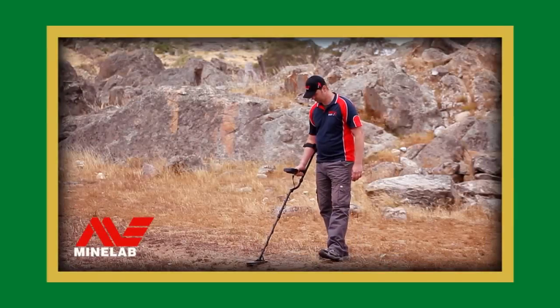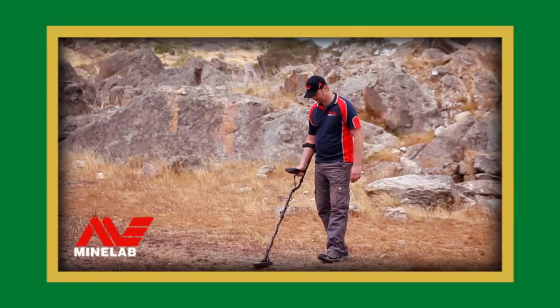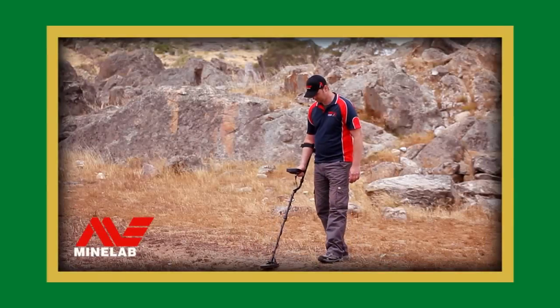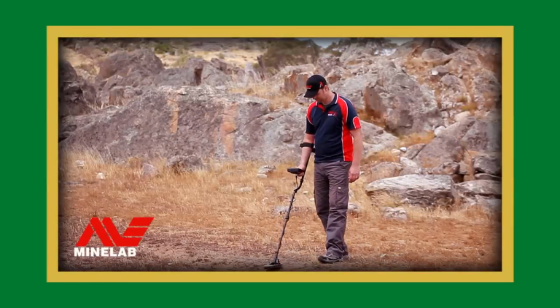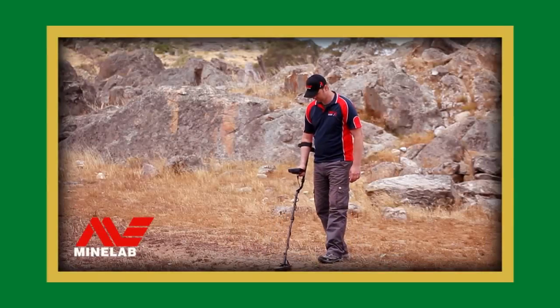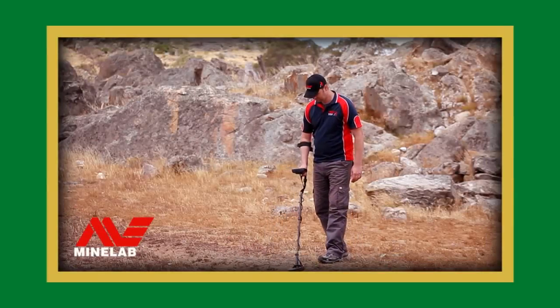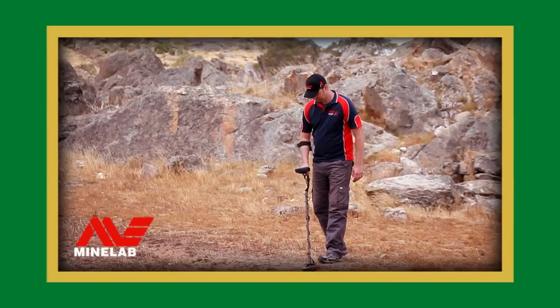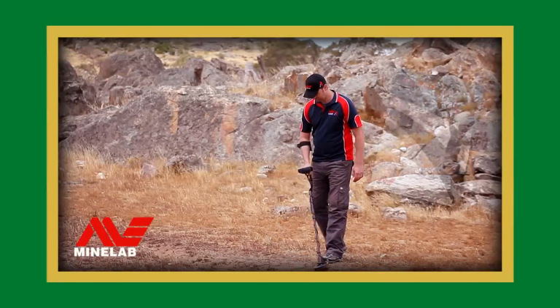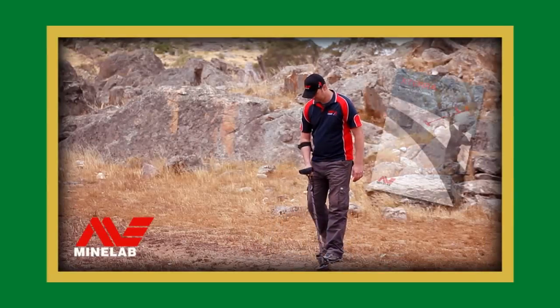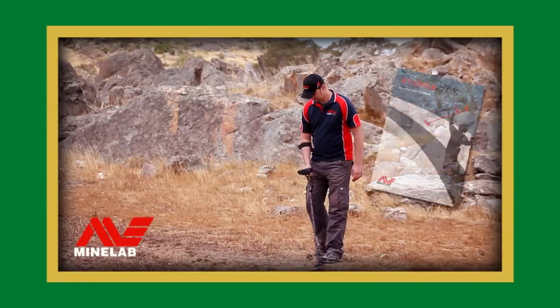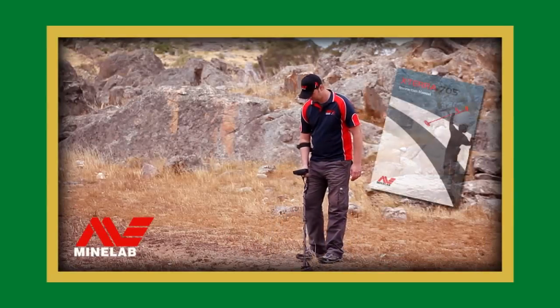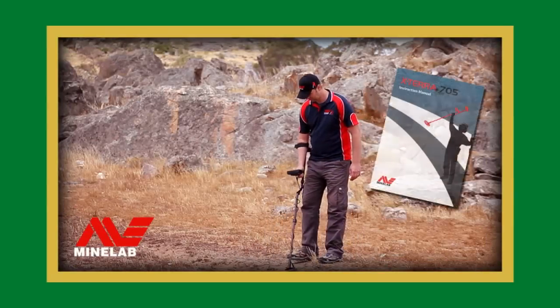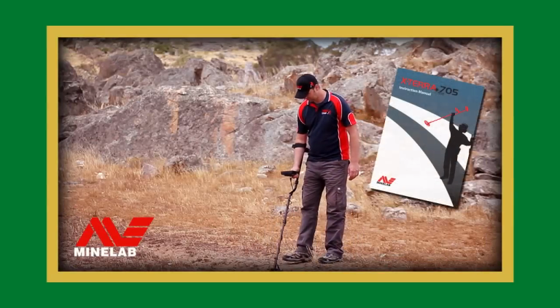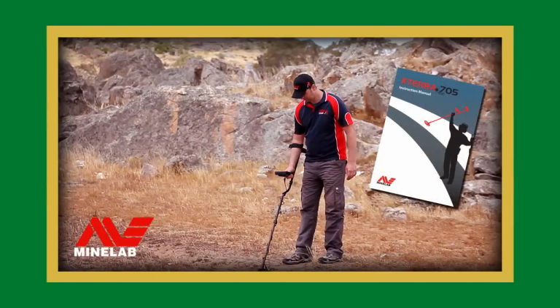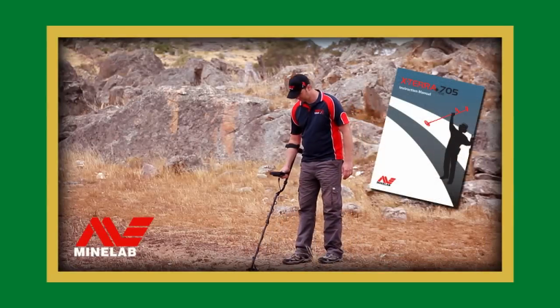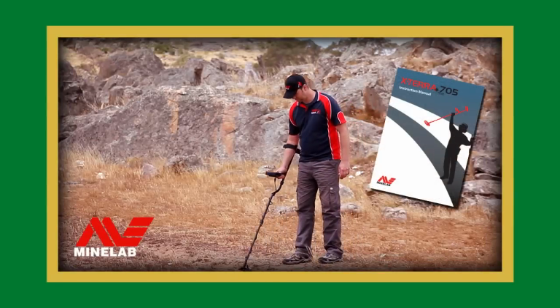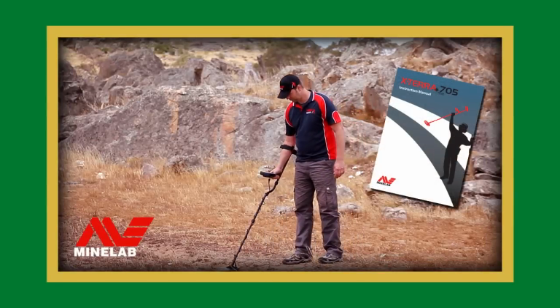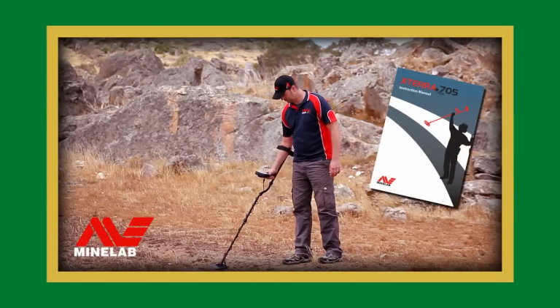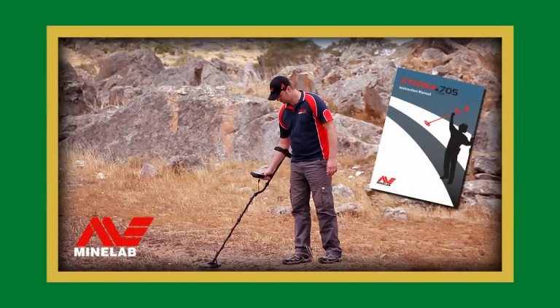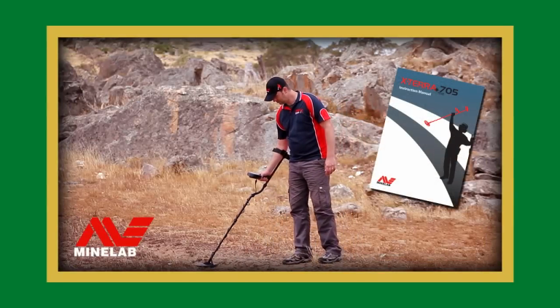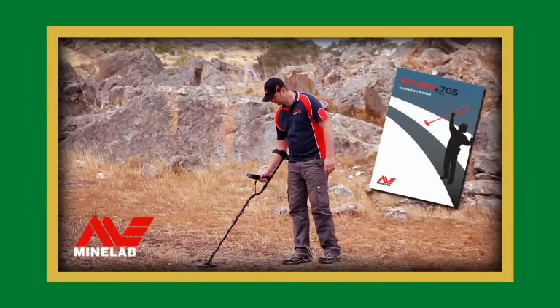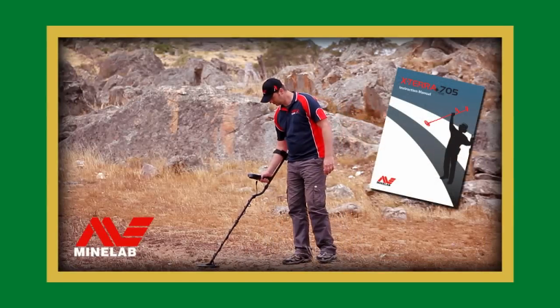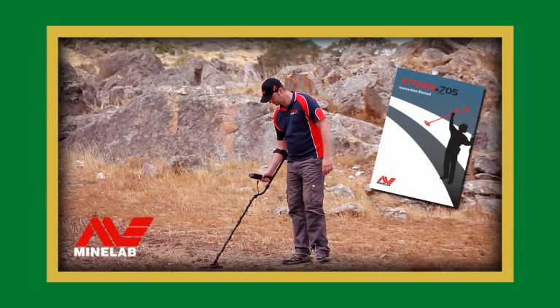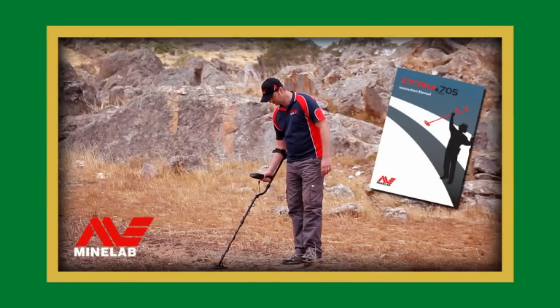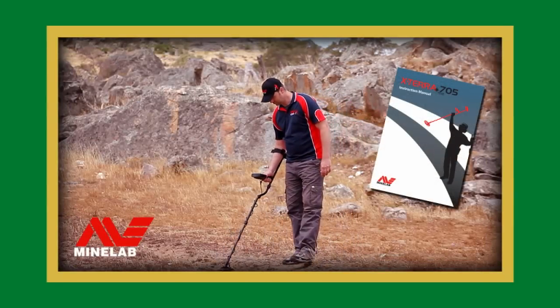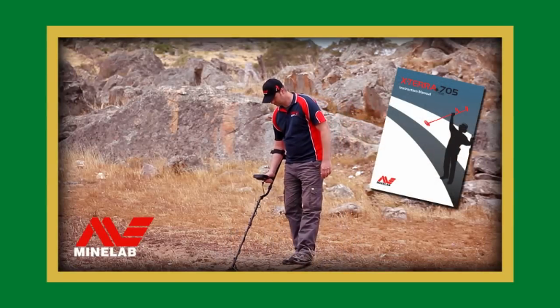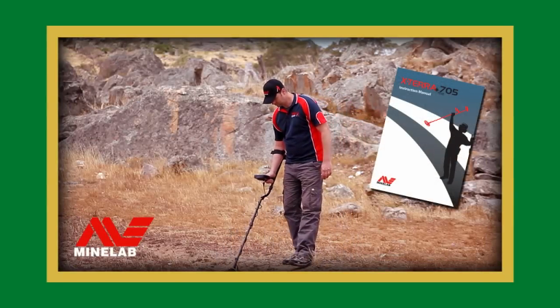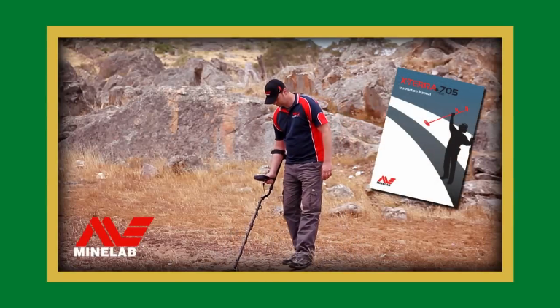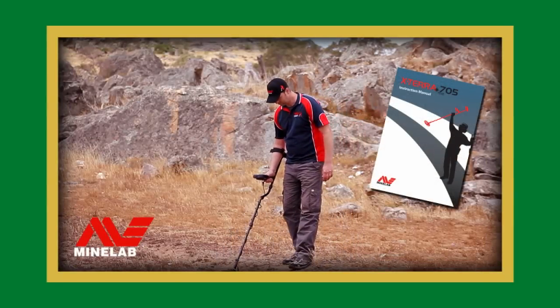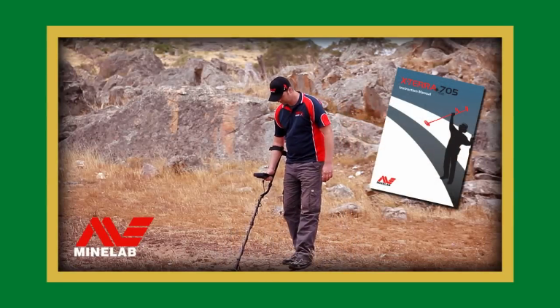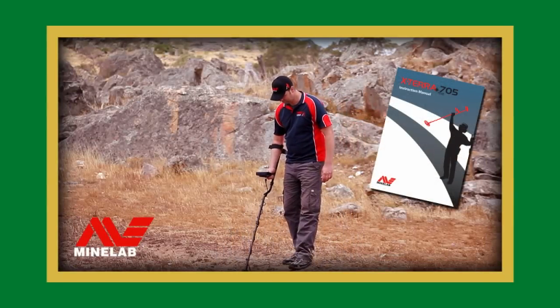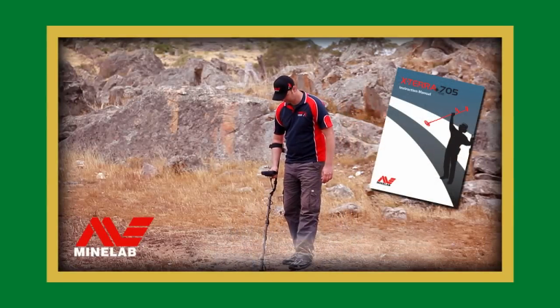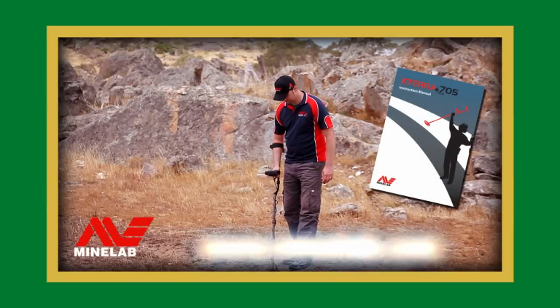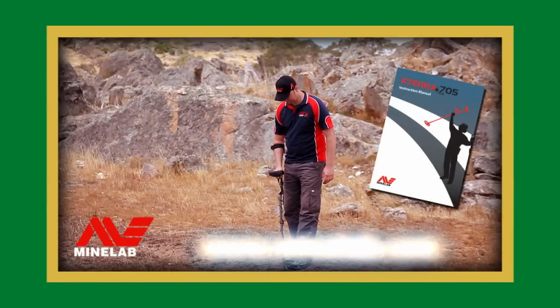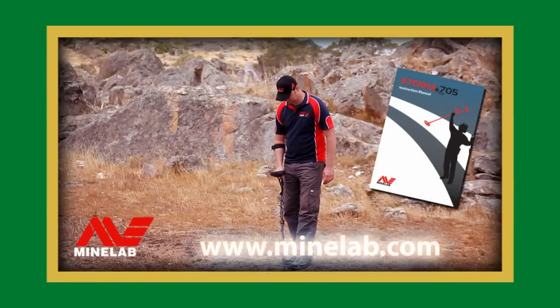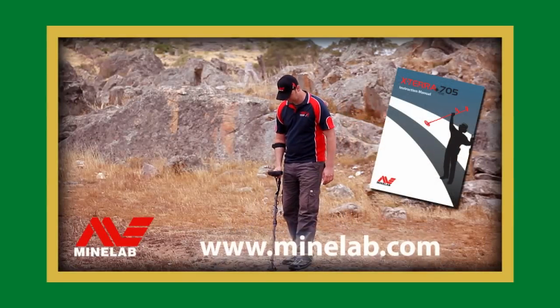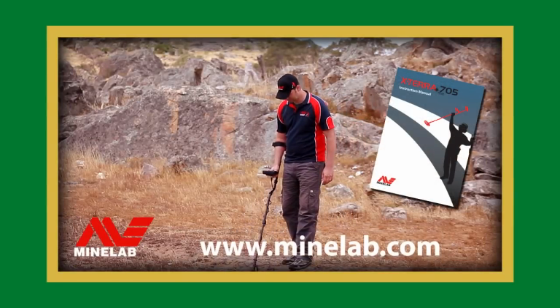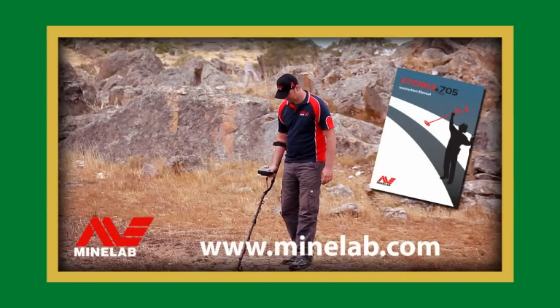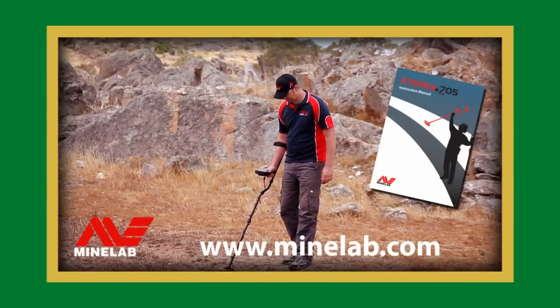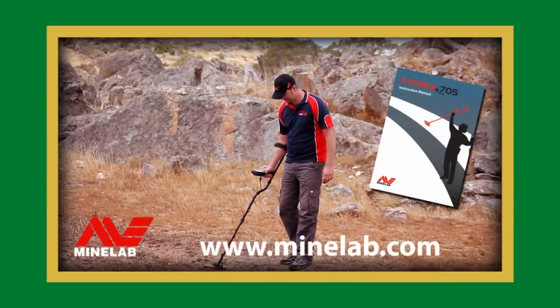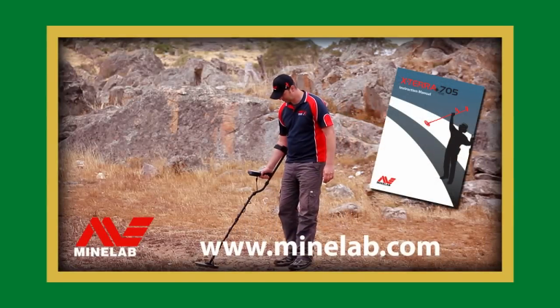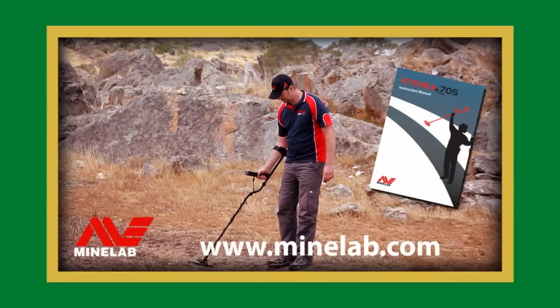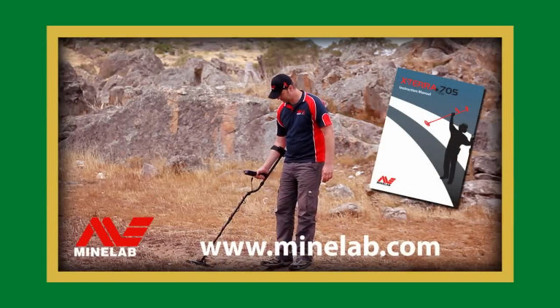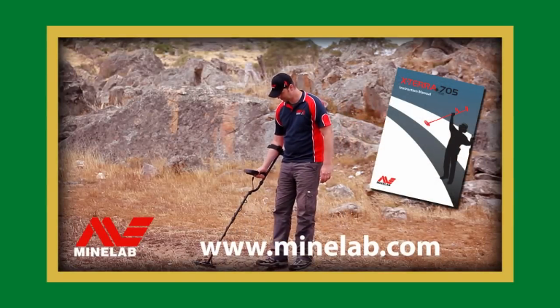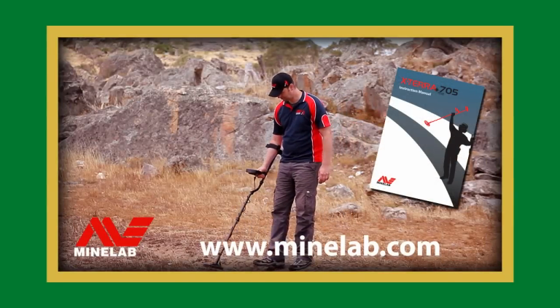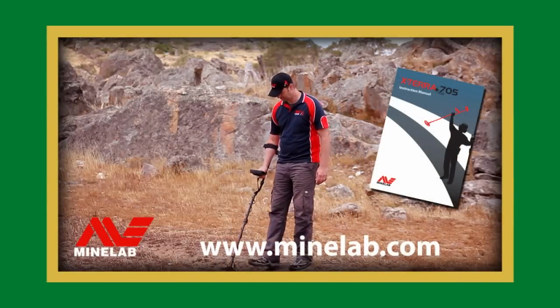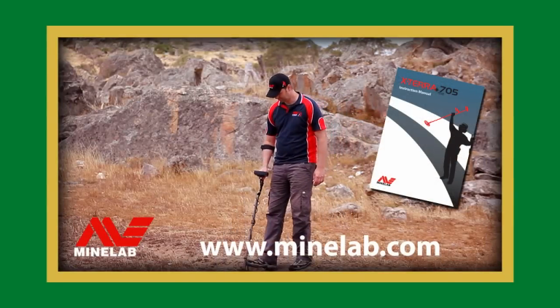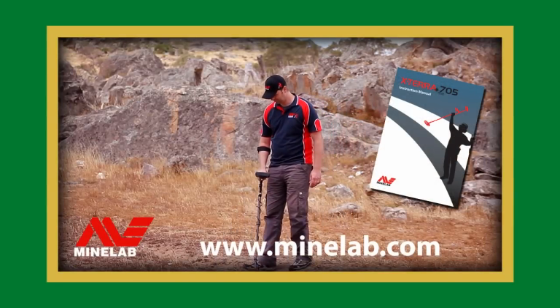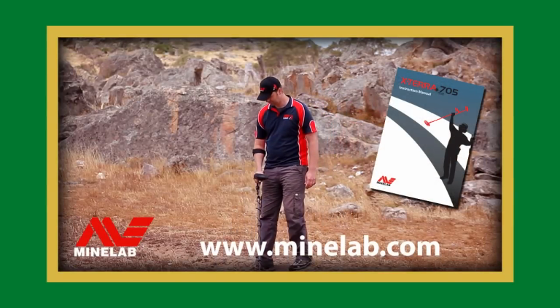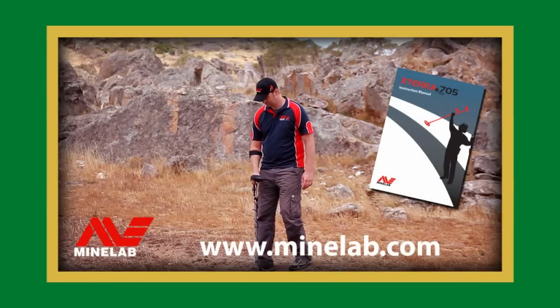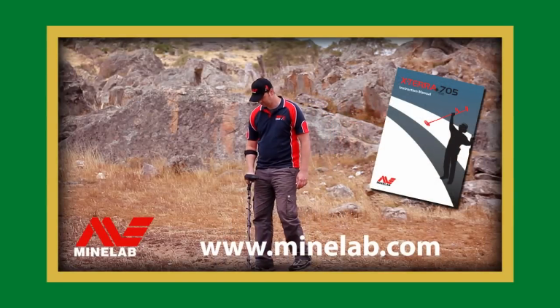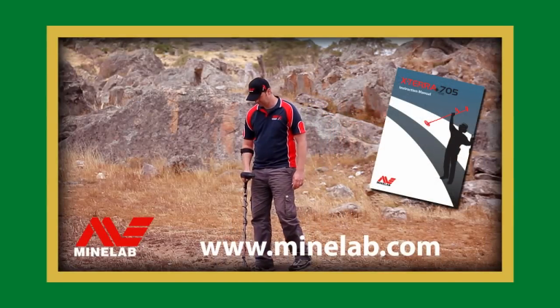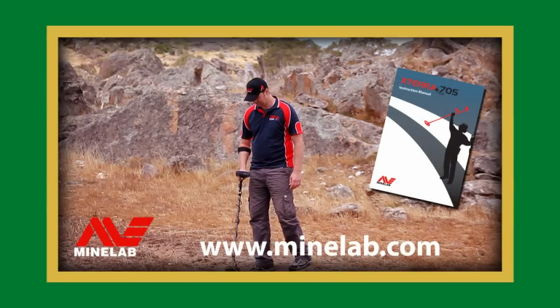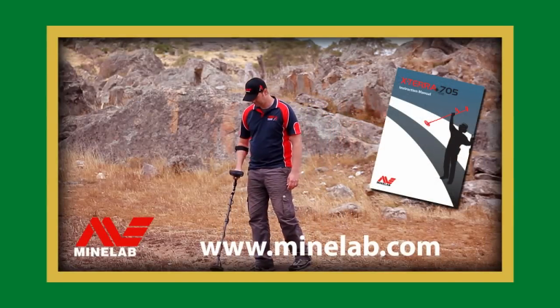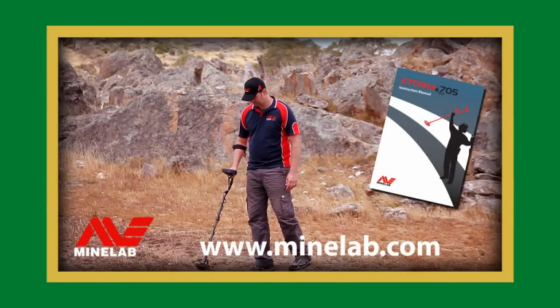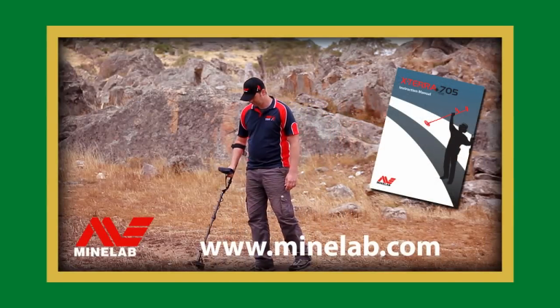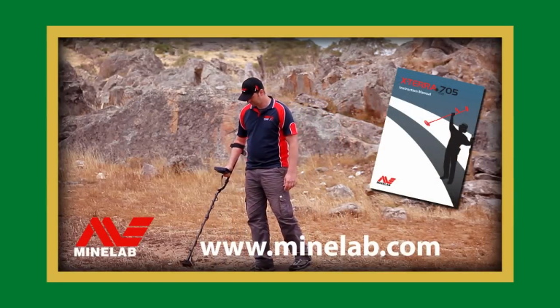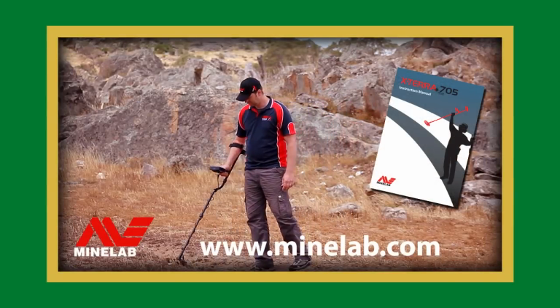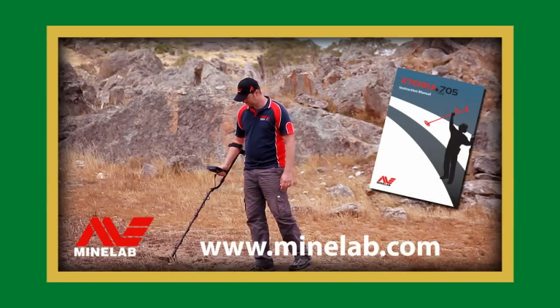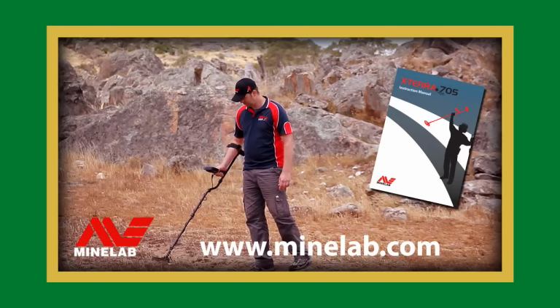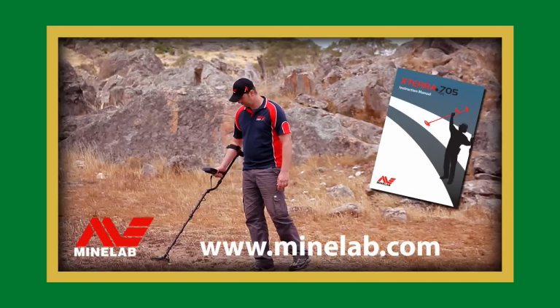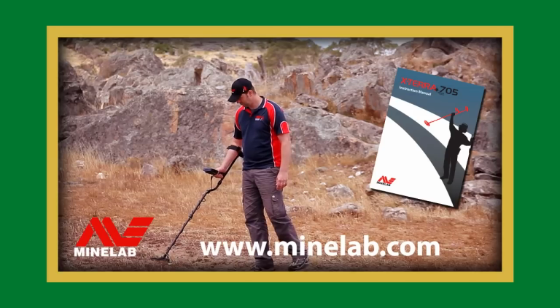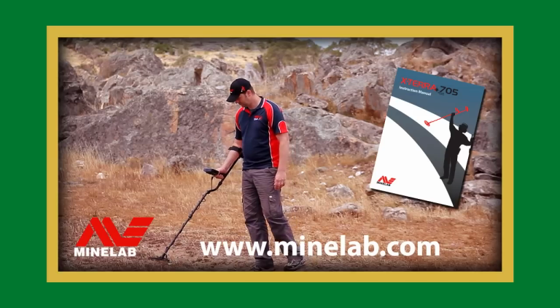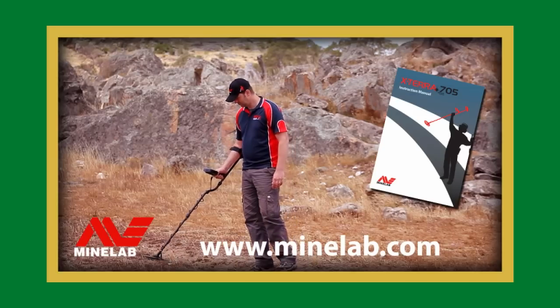For more information, refer to your instruction manual or go to www.minelab.com.